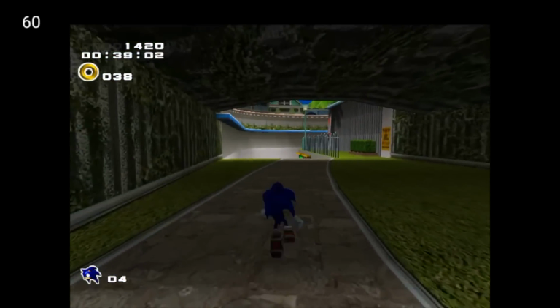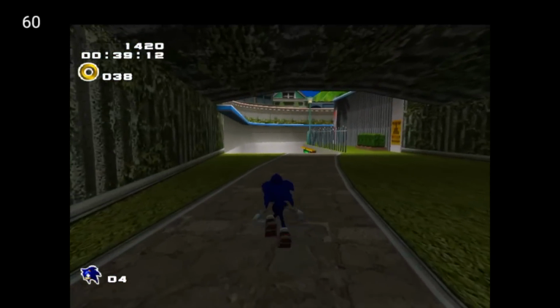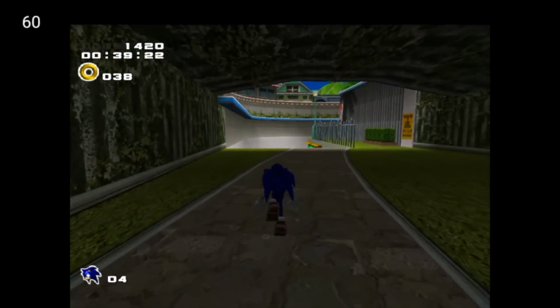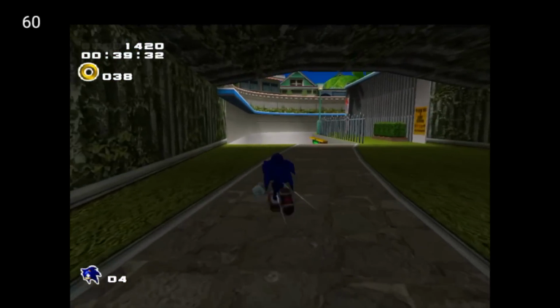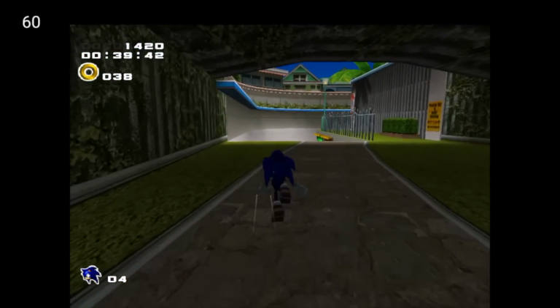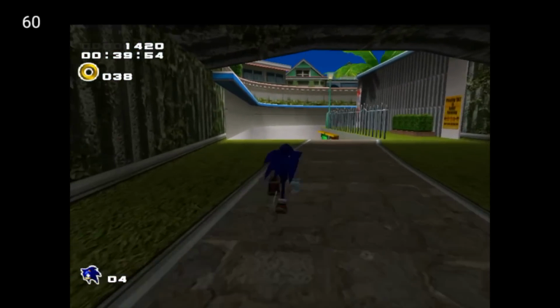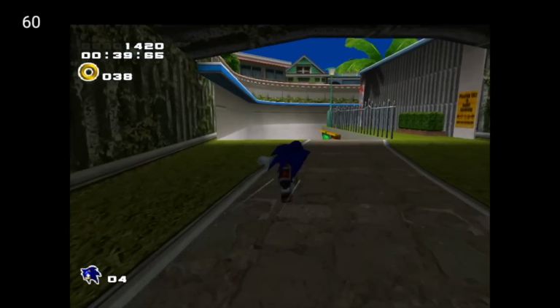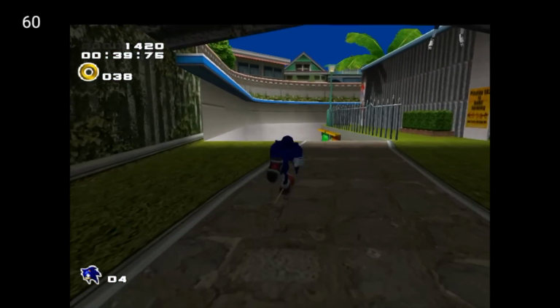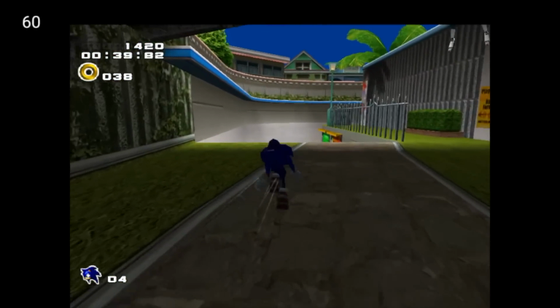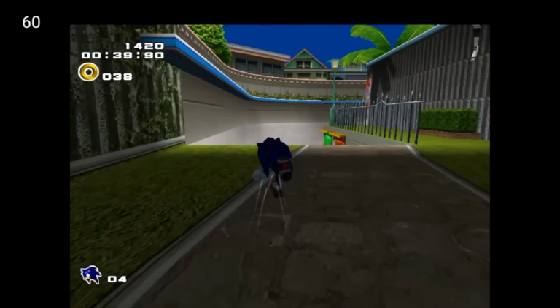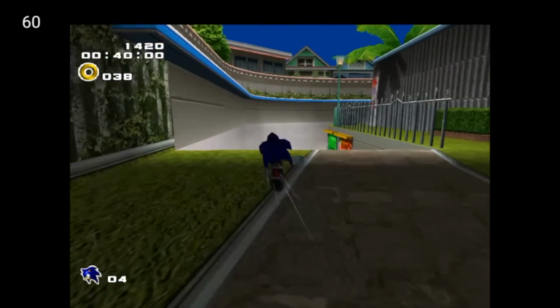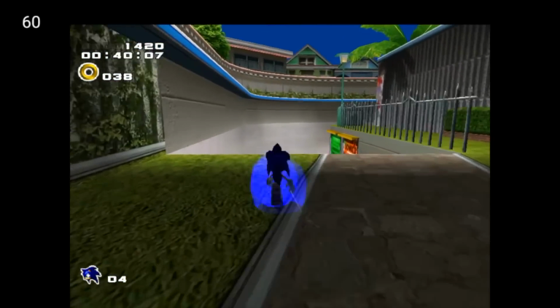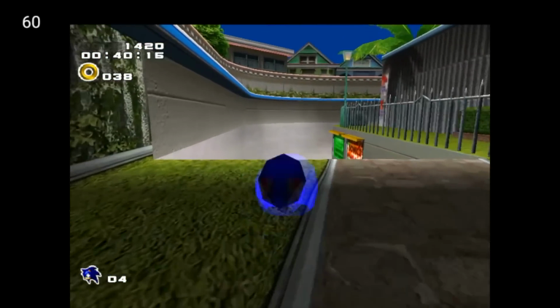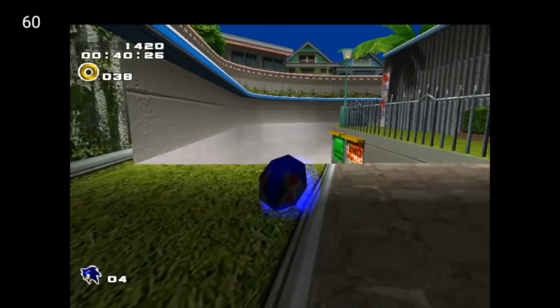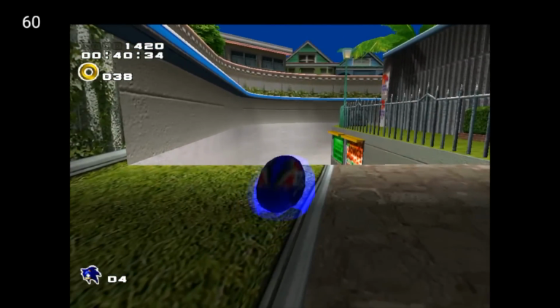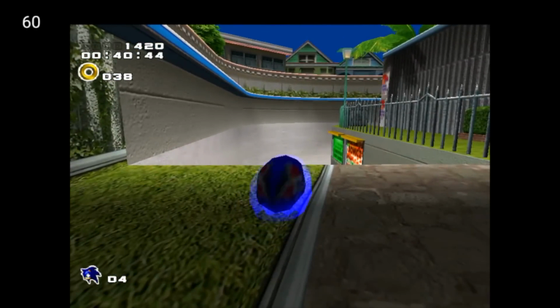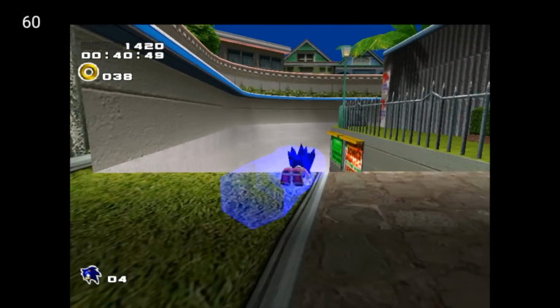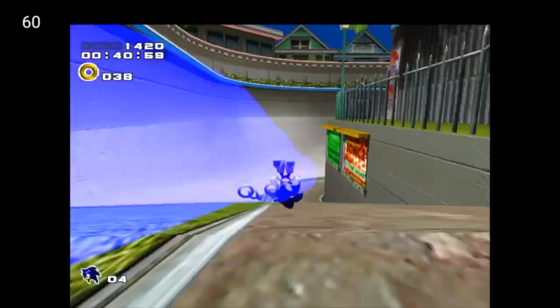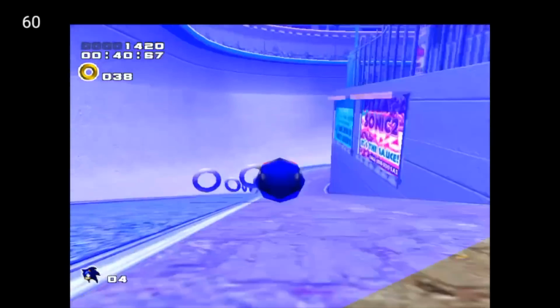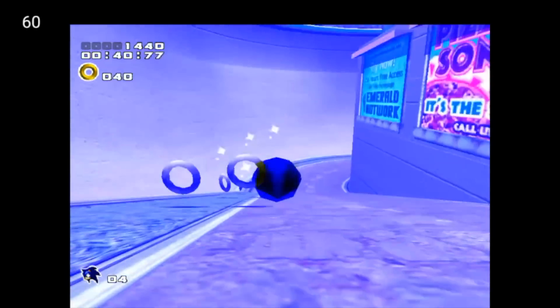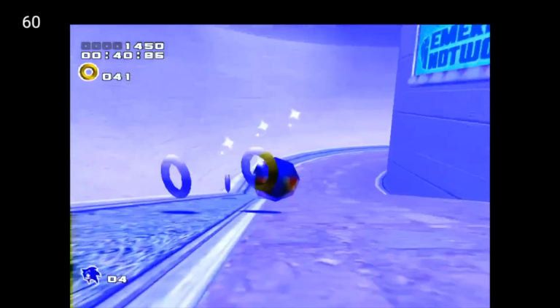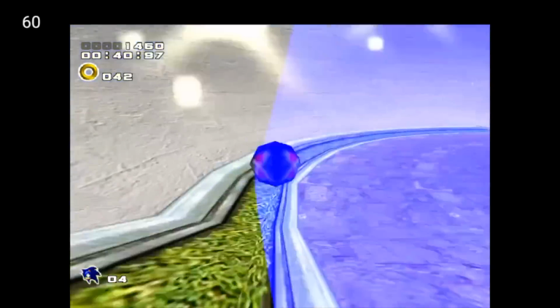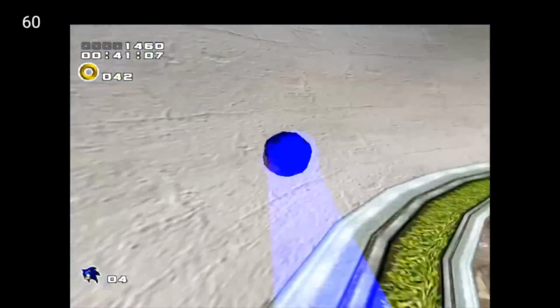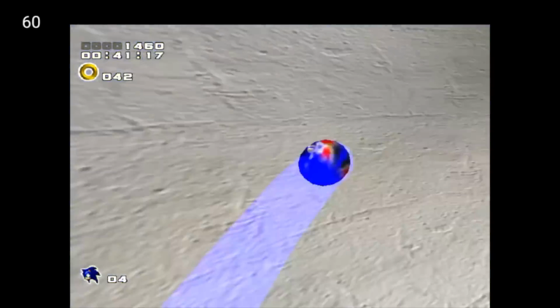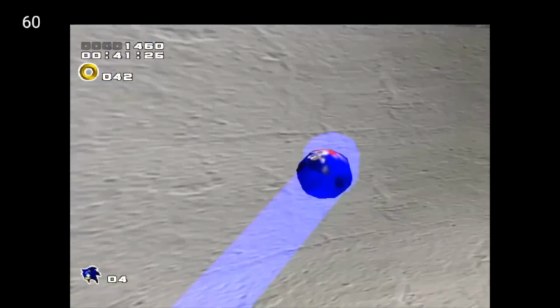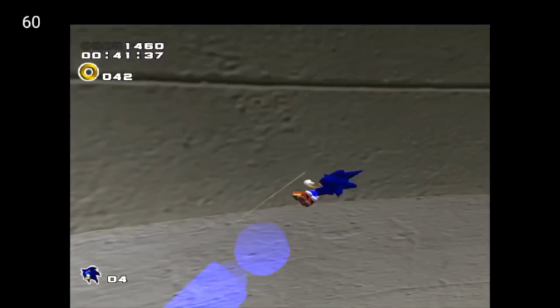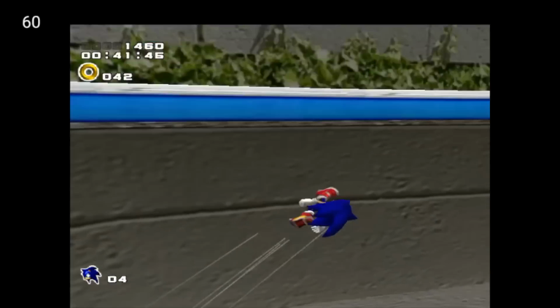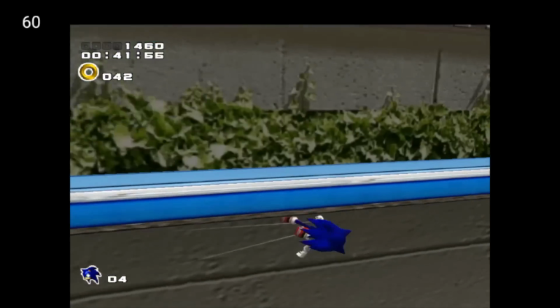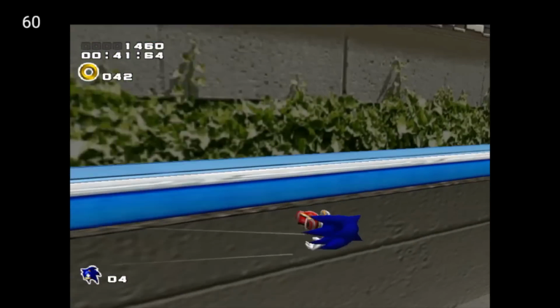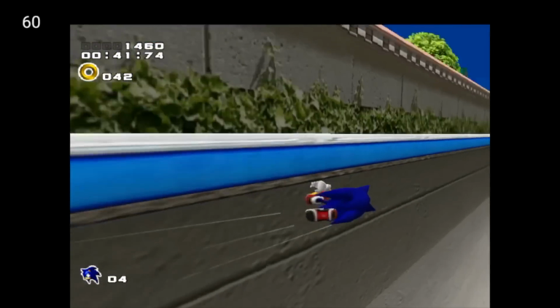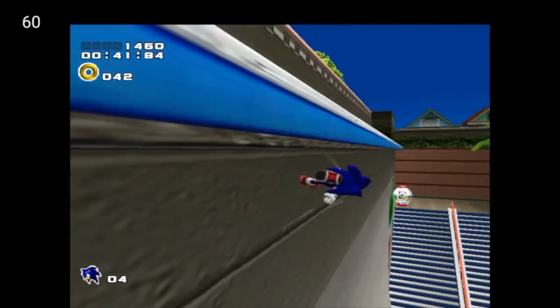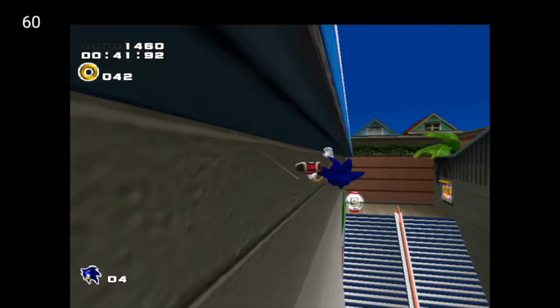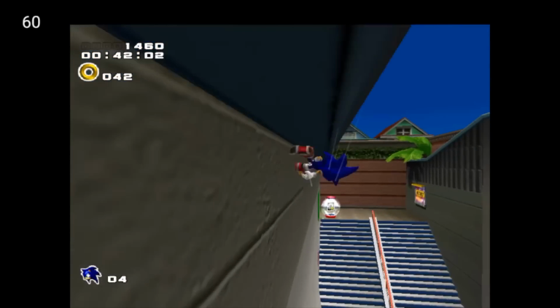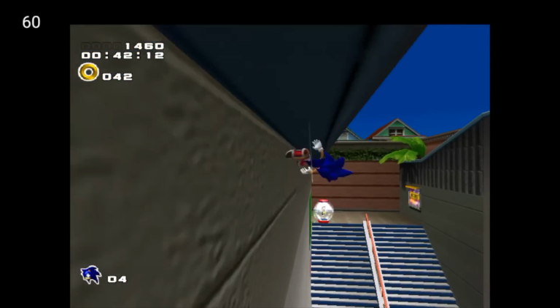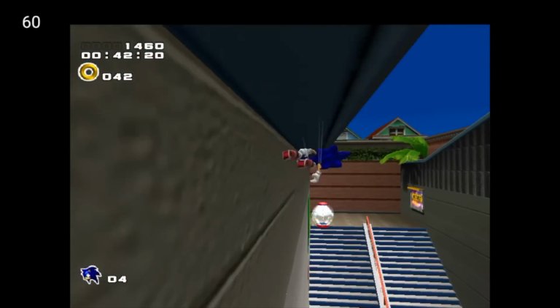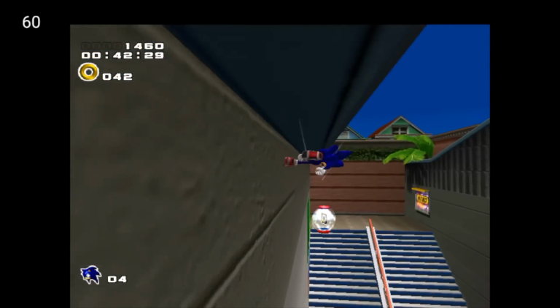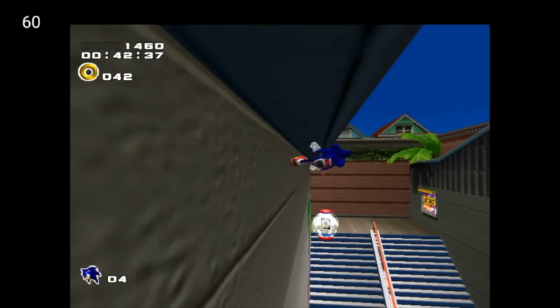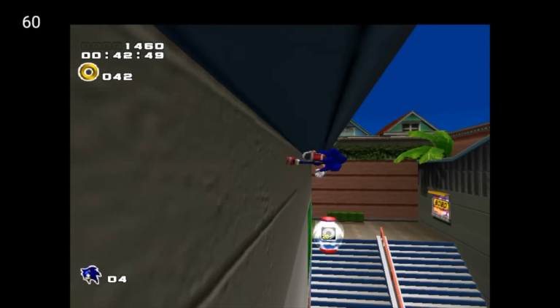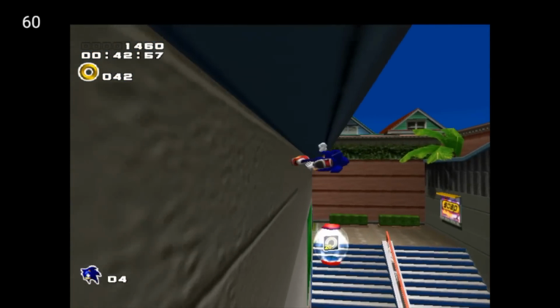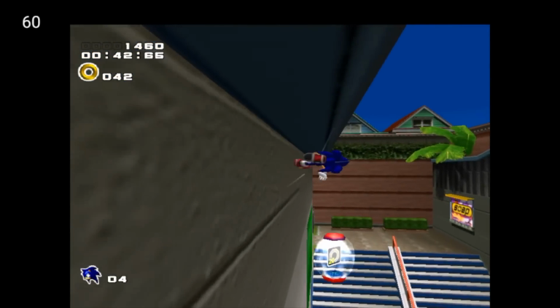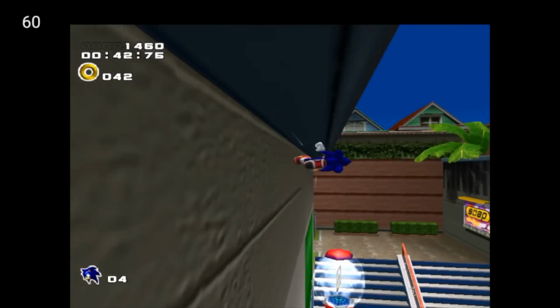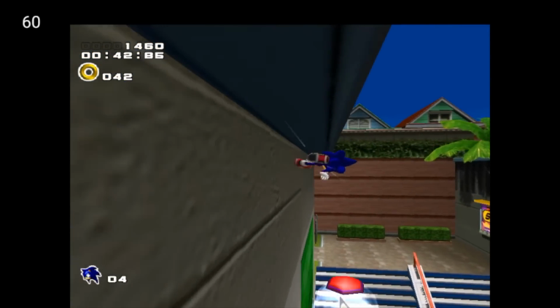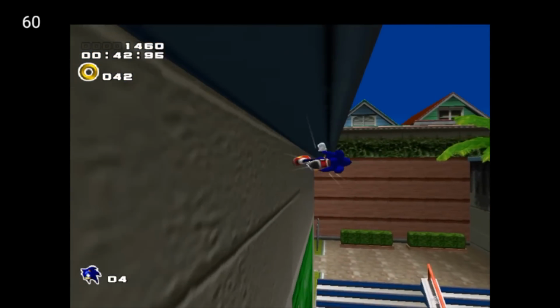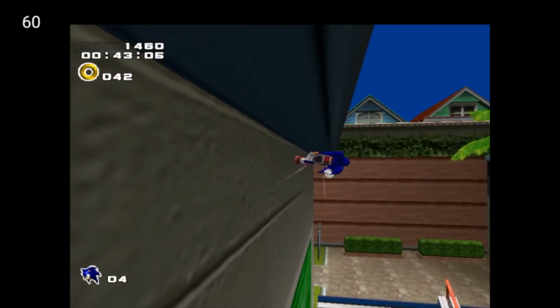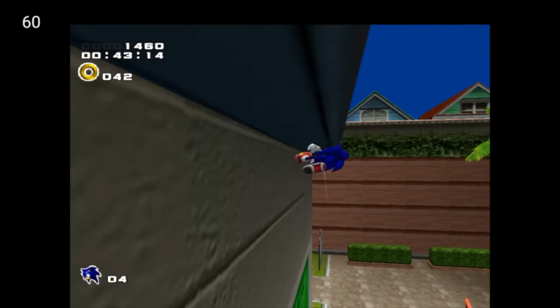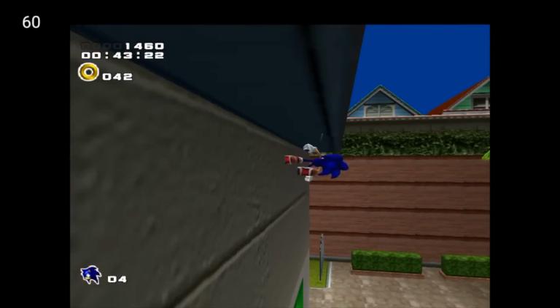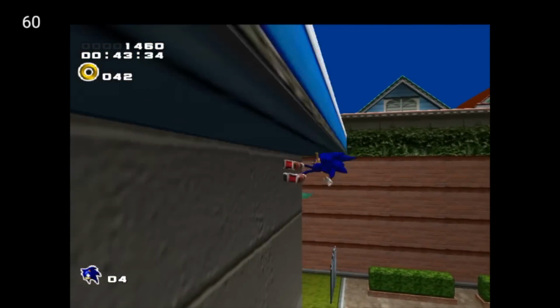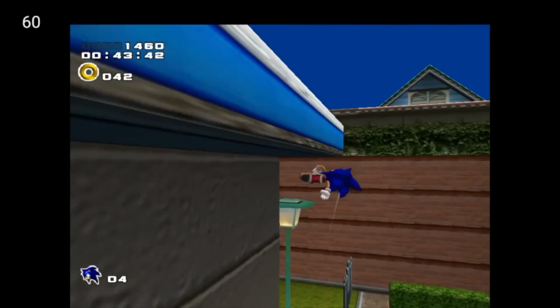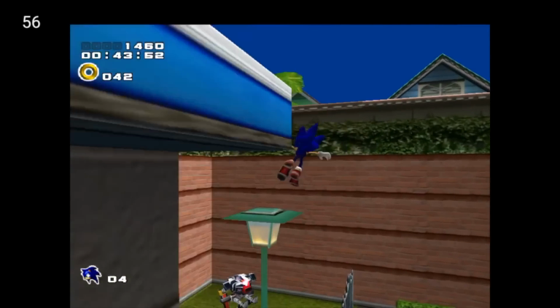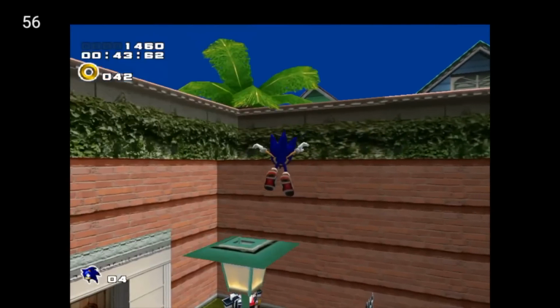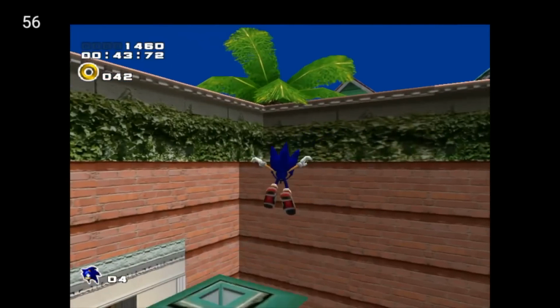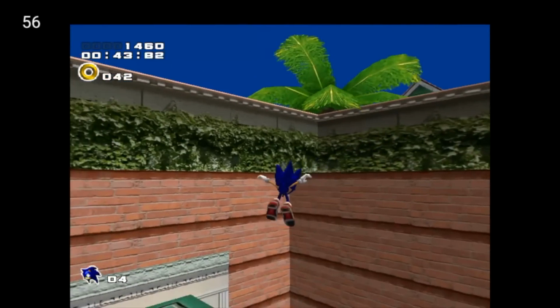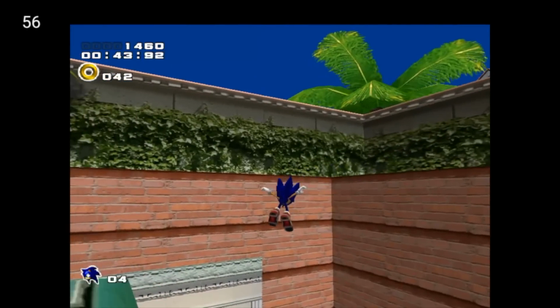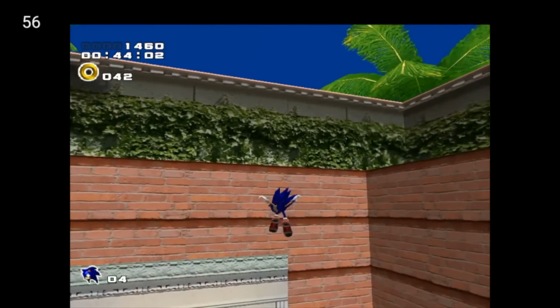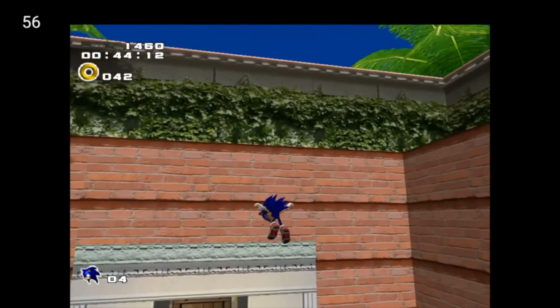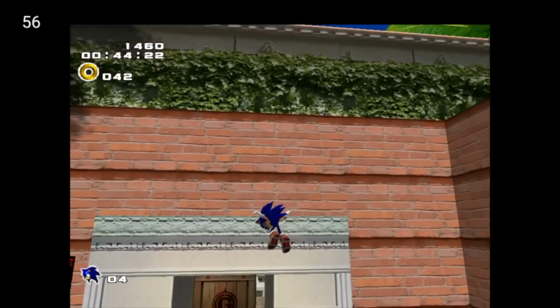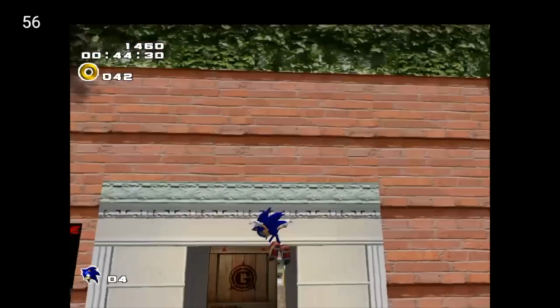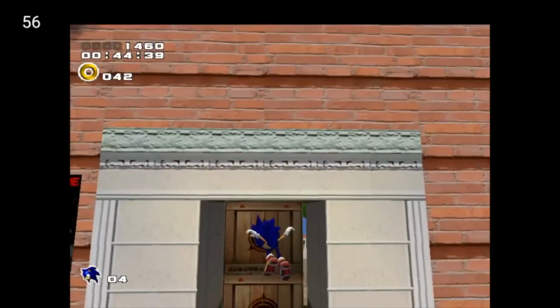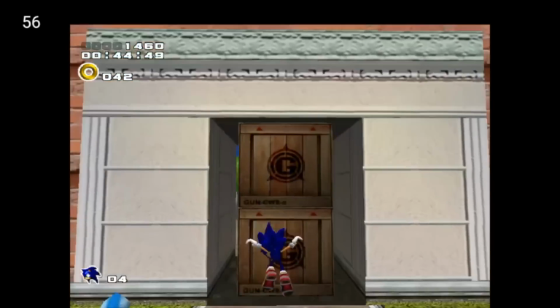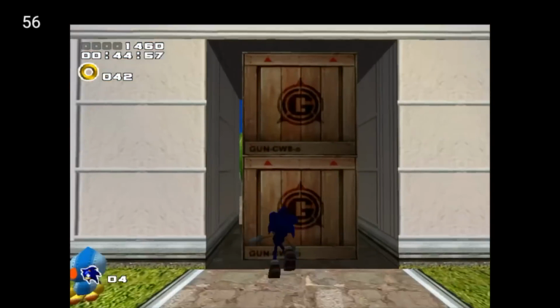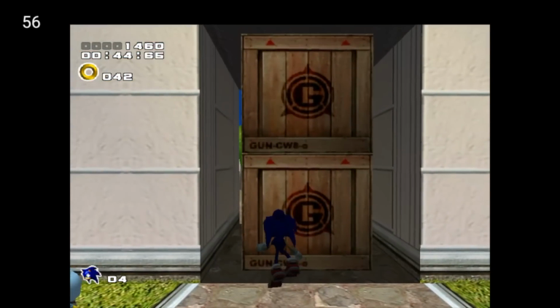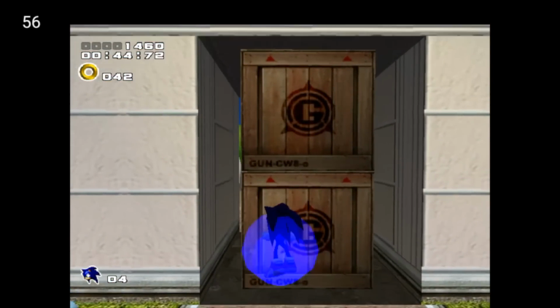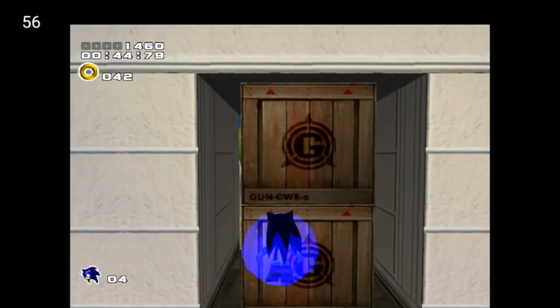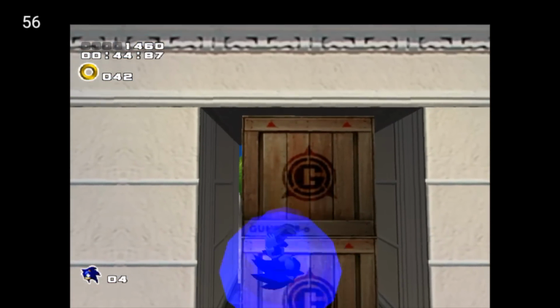We've got a little bit of lag when we come up on a couple of things, but it's not too bad for this quad core tablet.